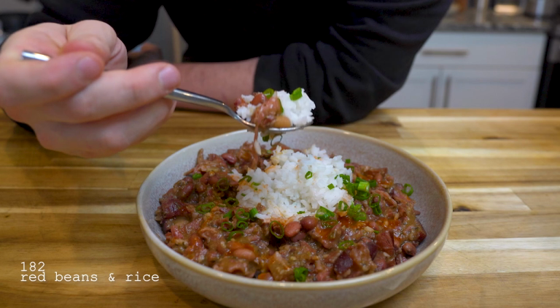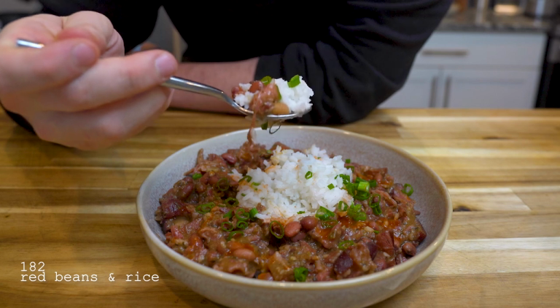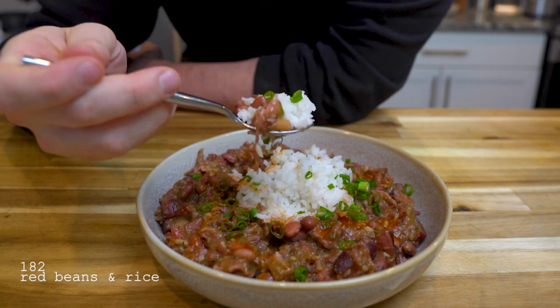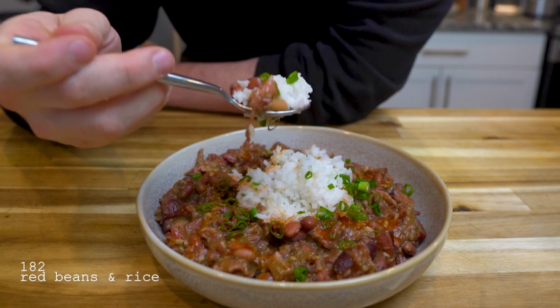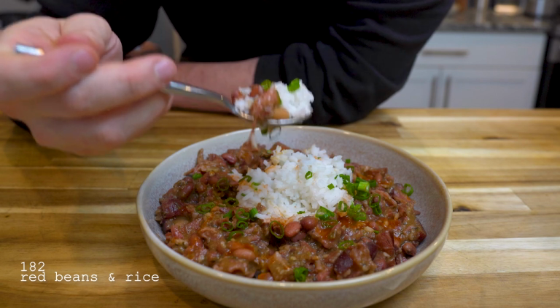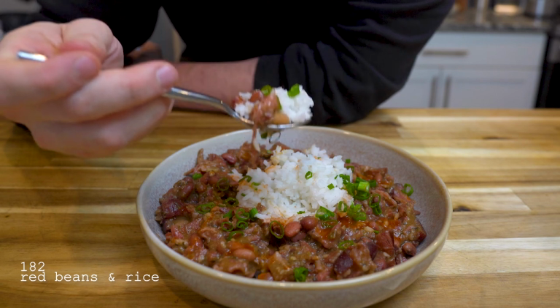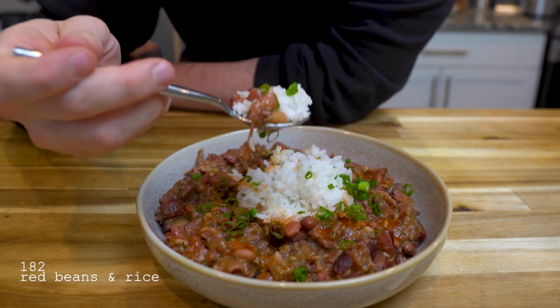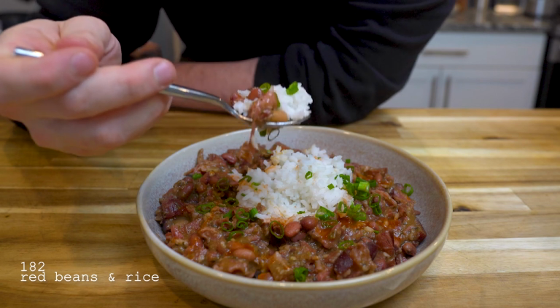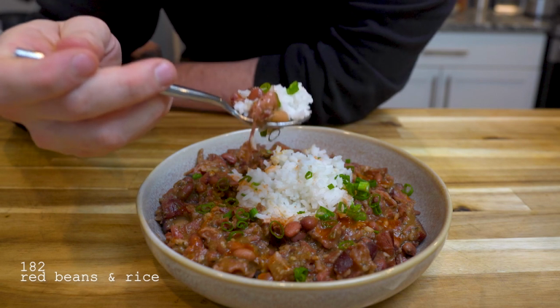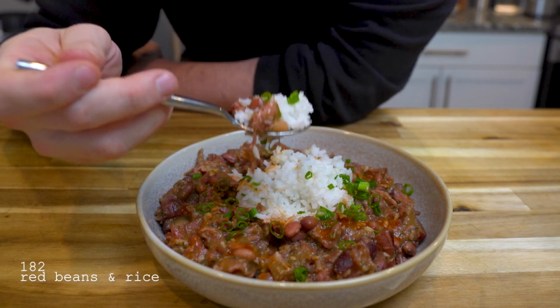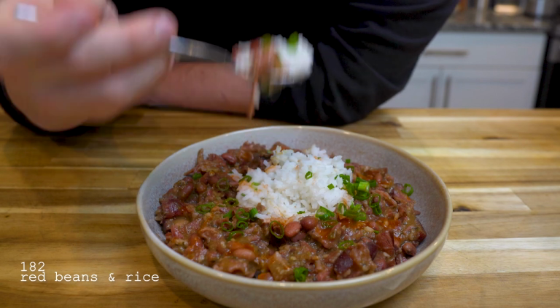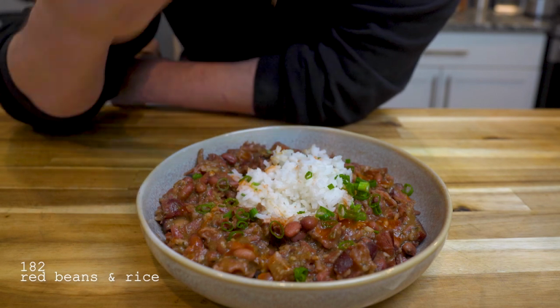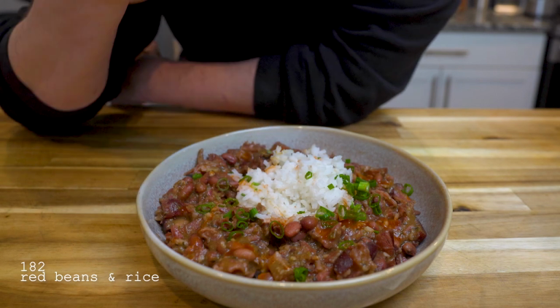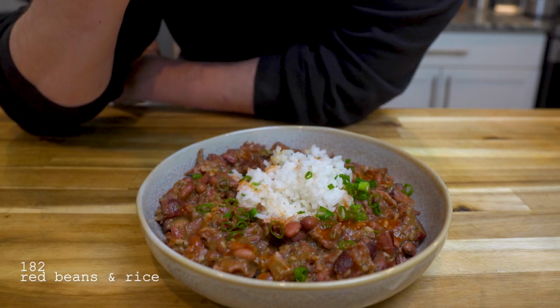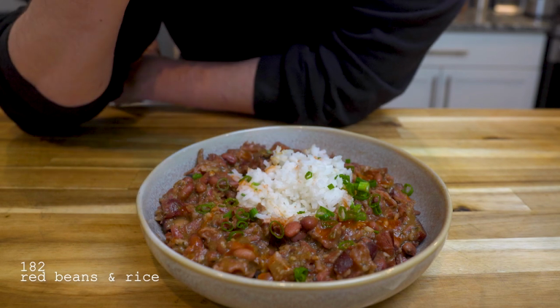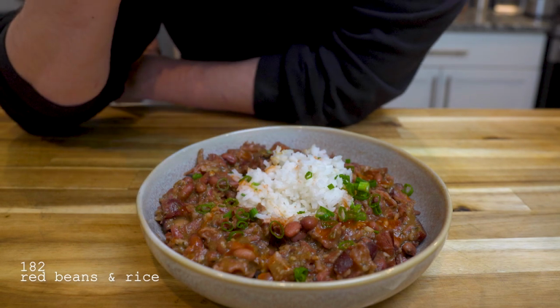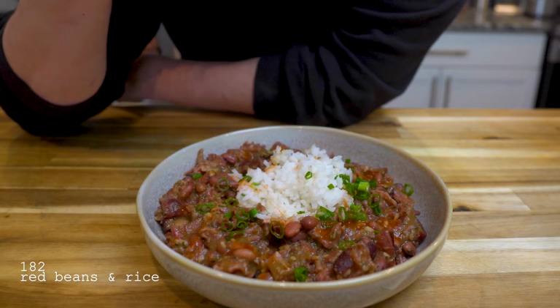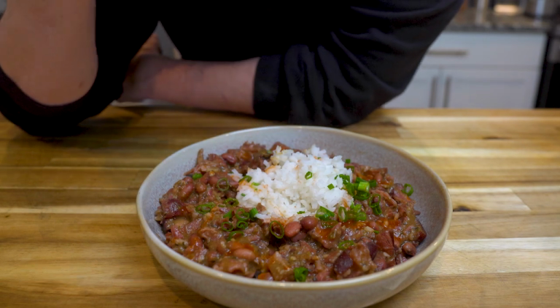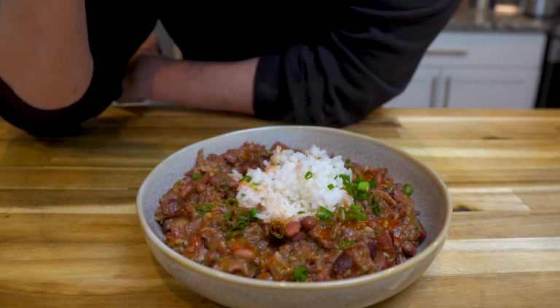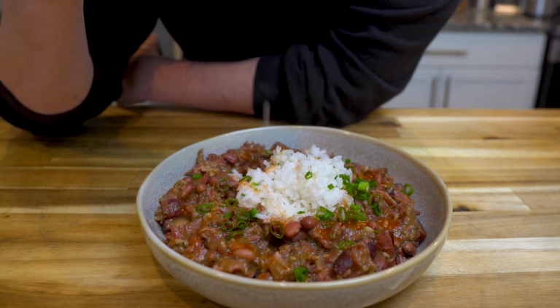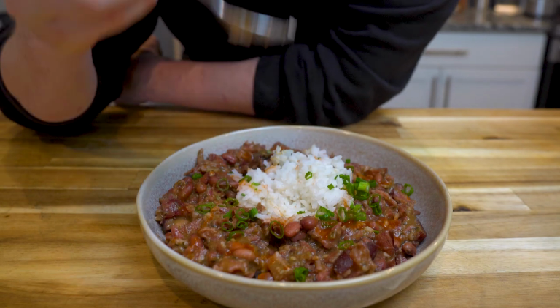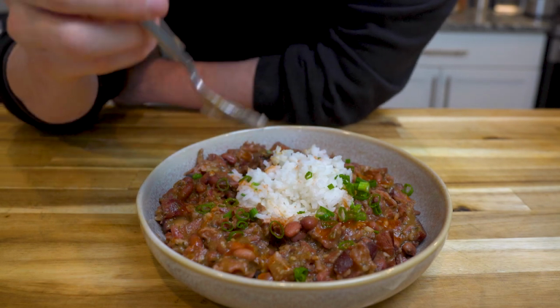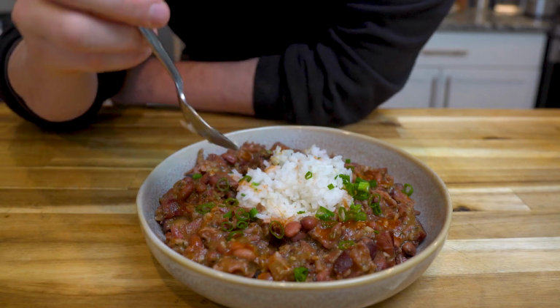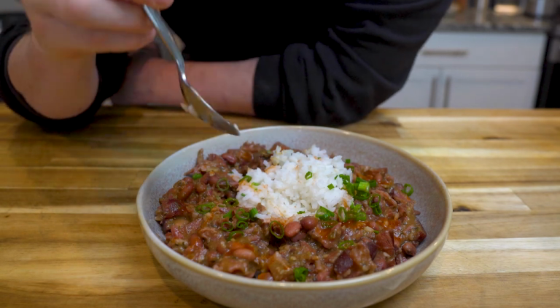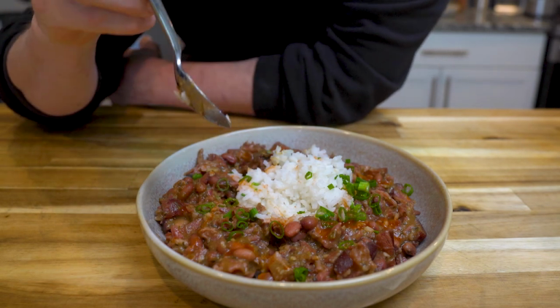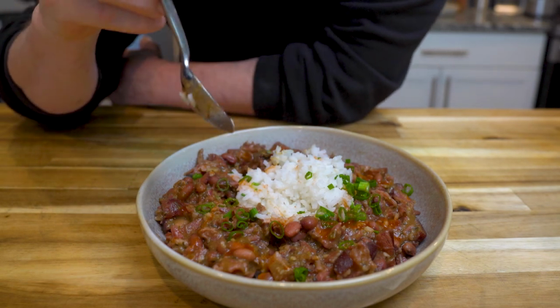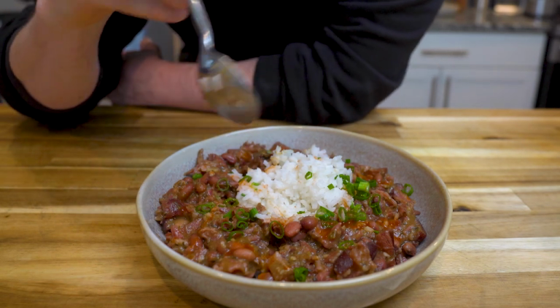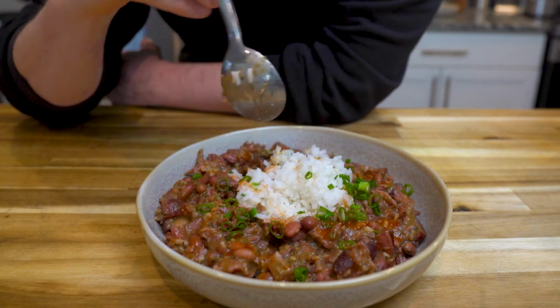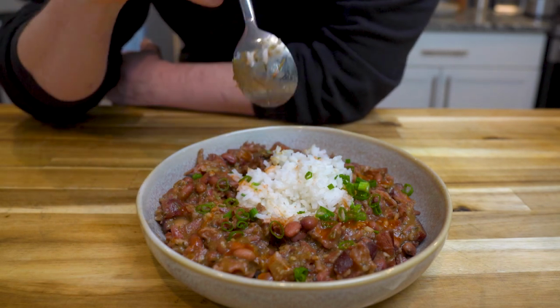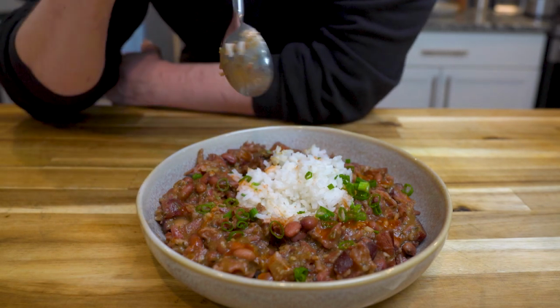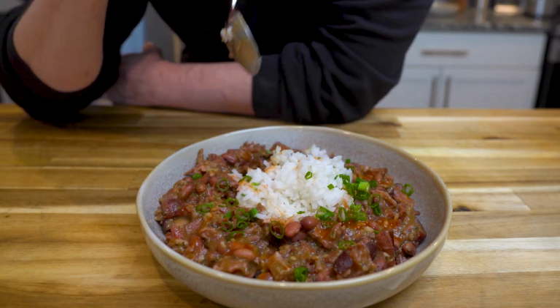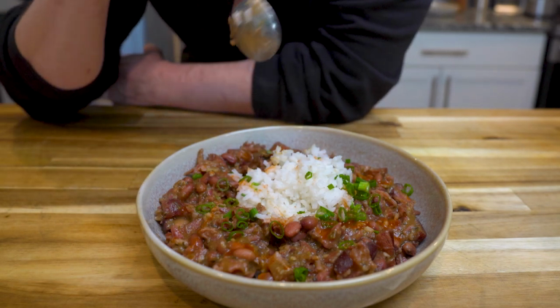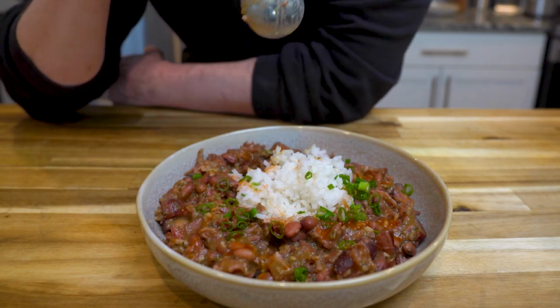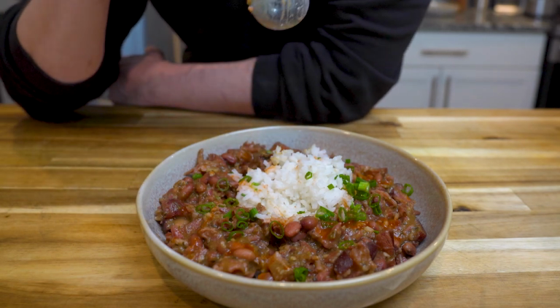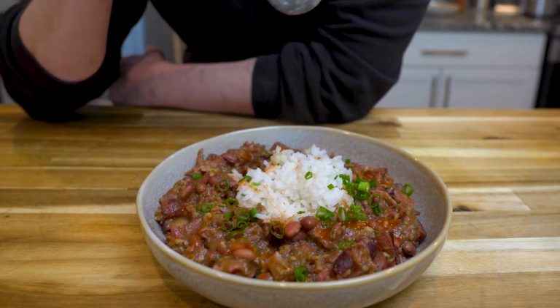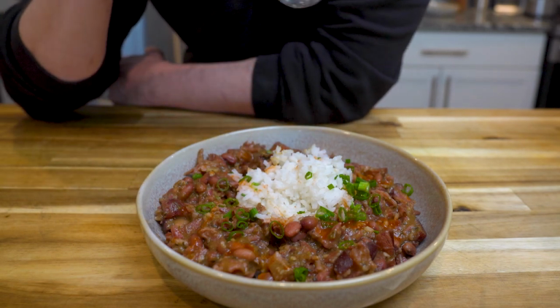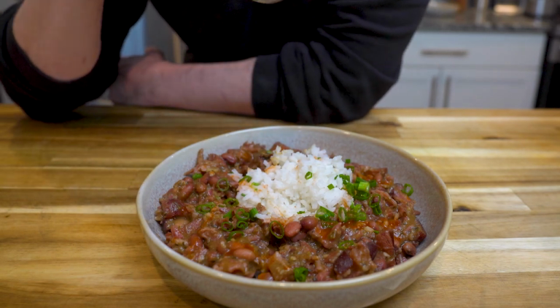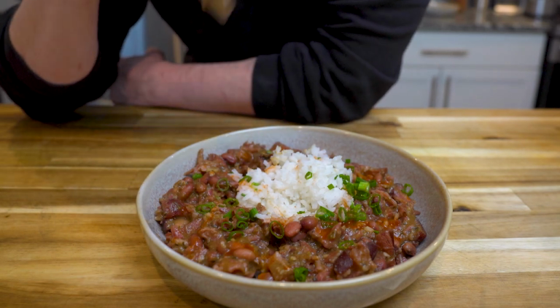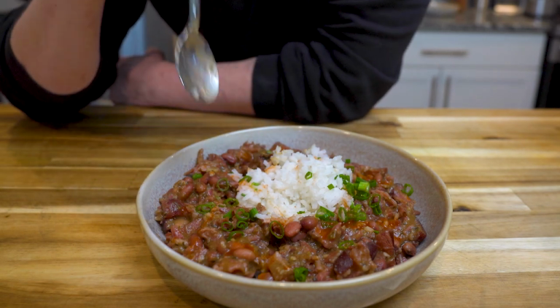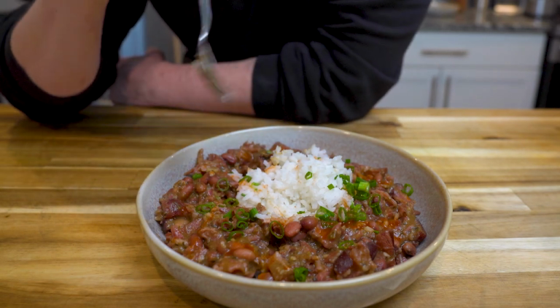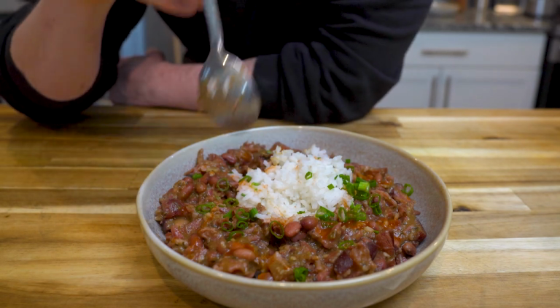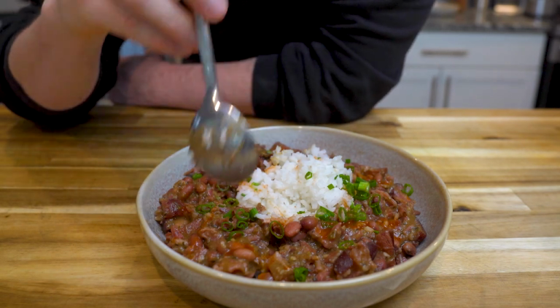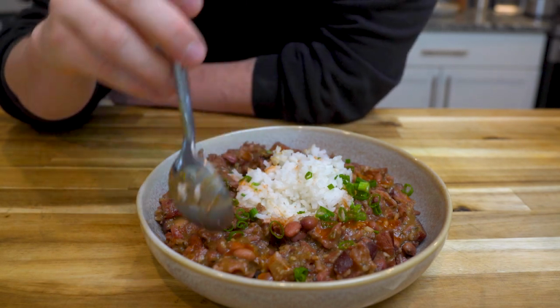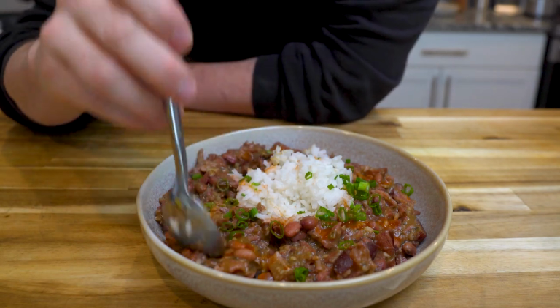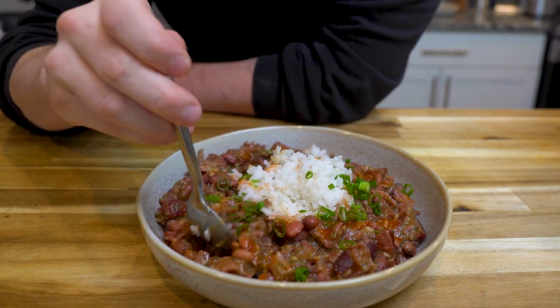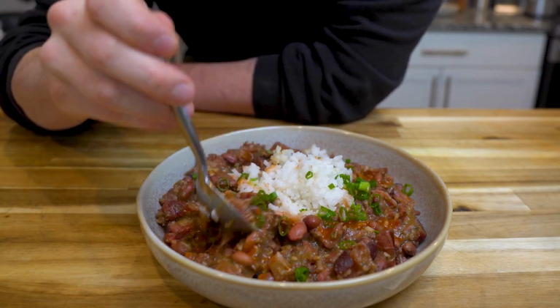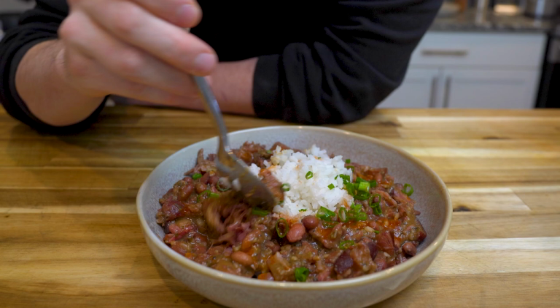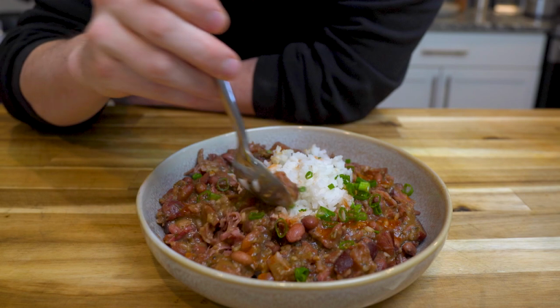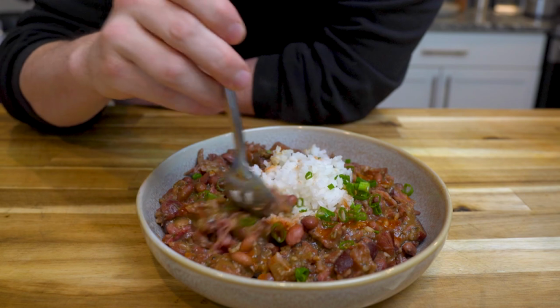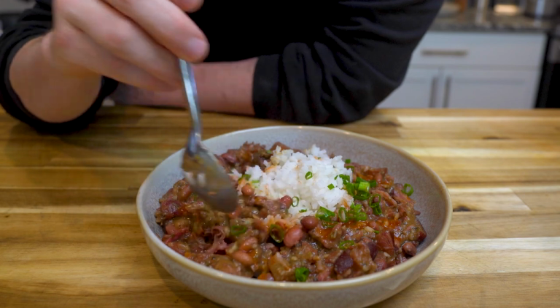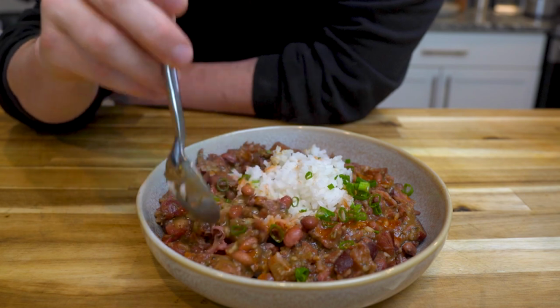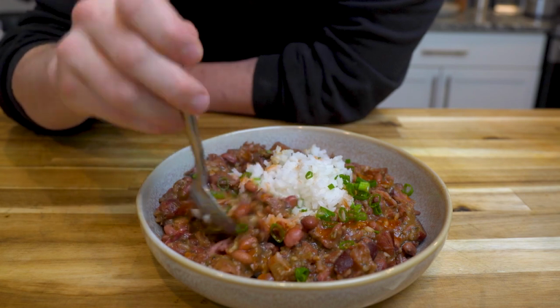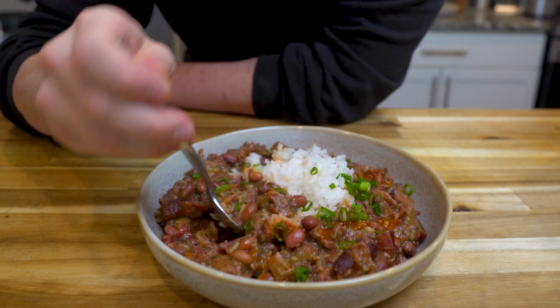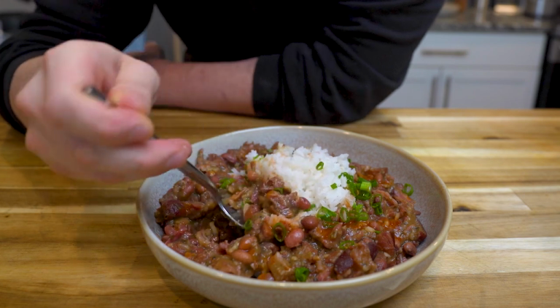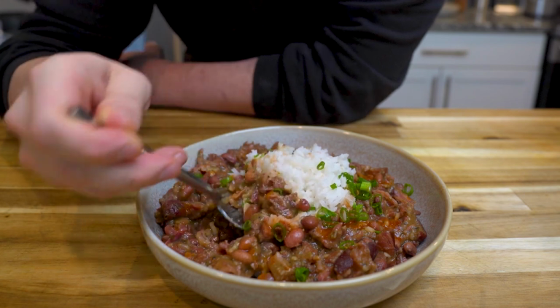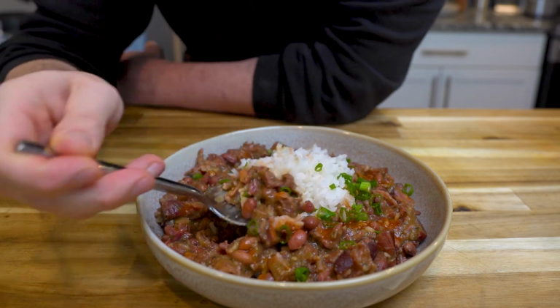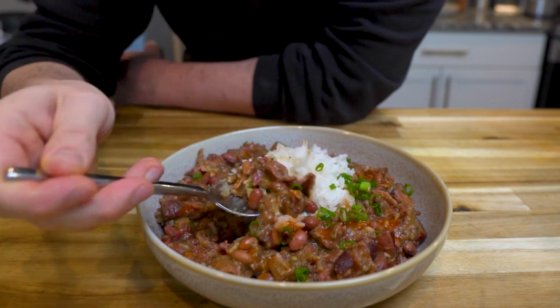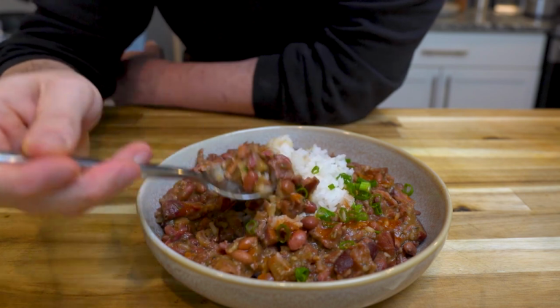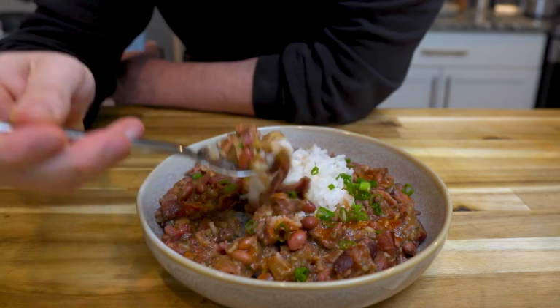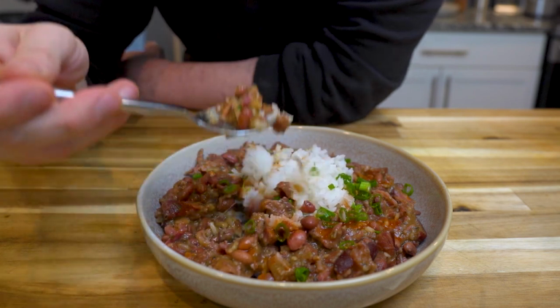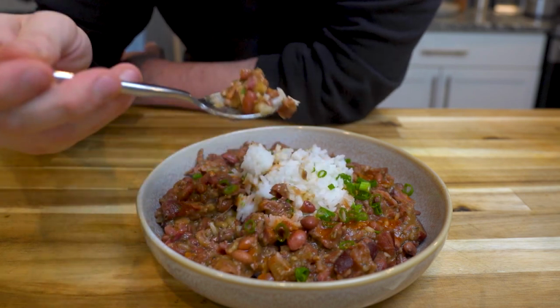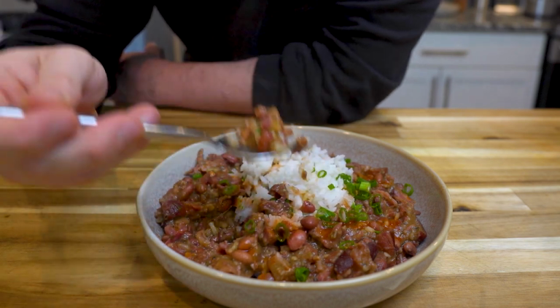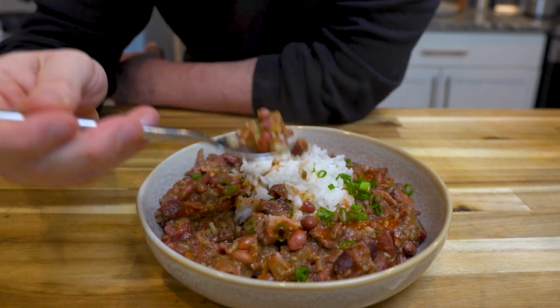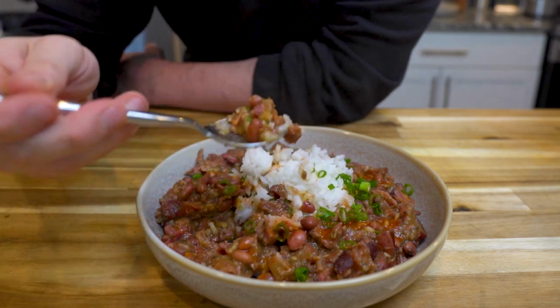Red beans and rice is a top-tier comfort food that is just amazing. It's no wonder why so many cultures have adopted a similar dish.